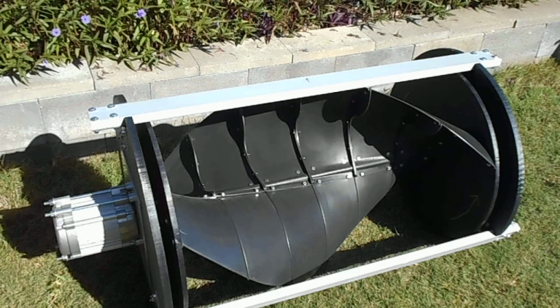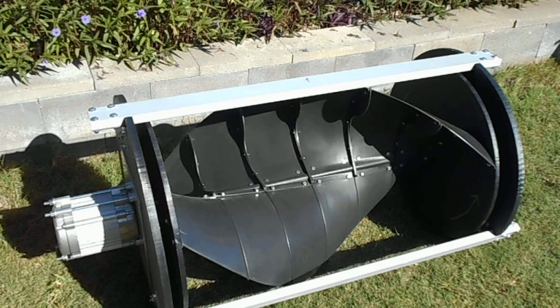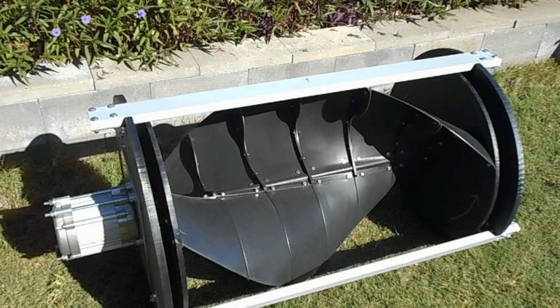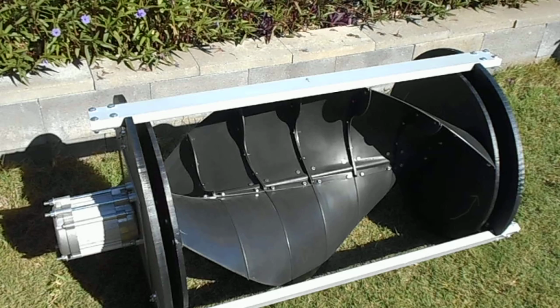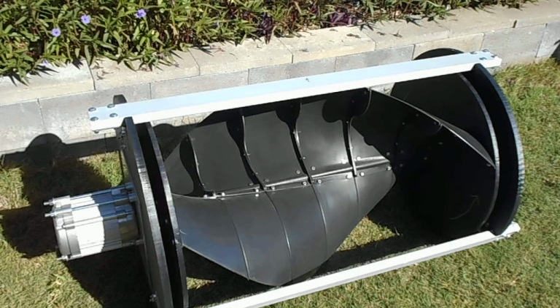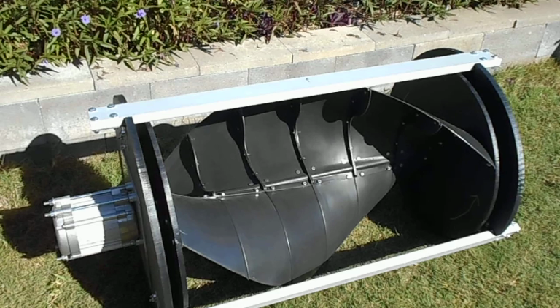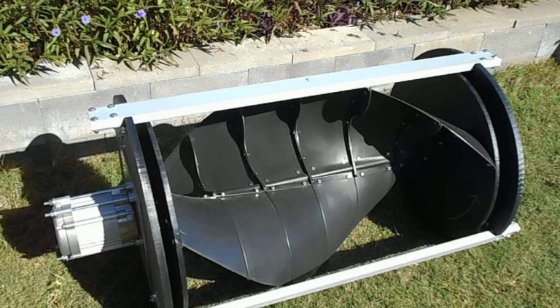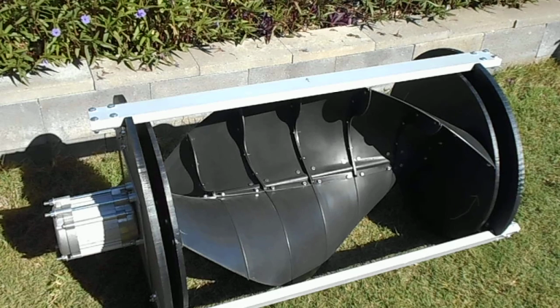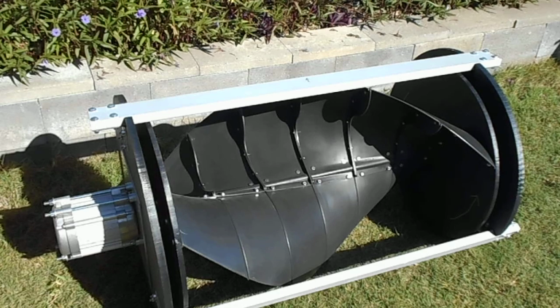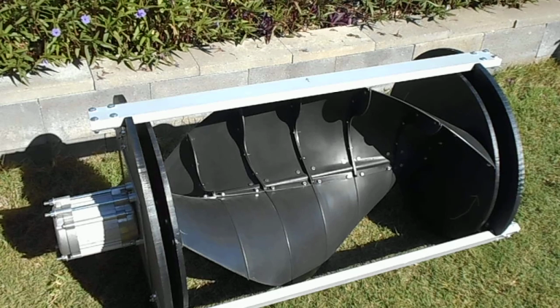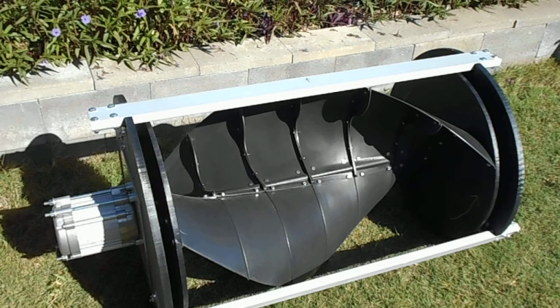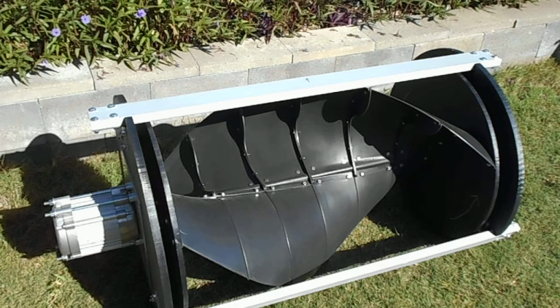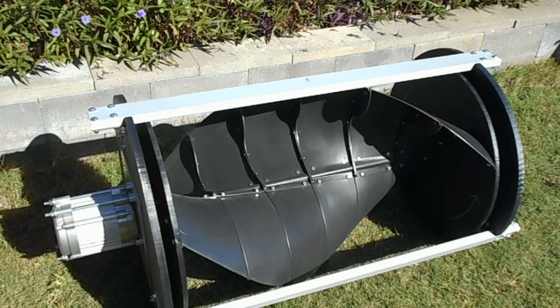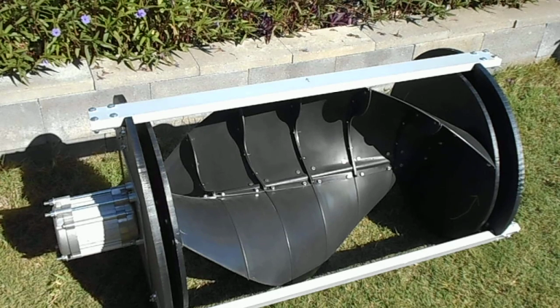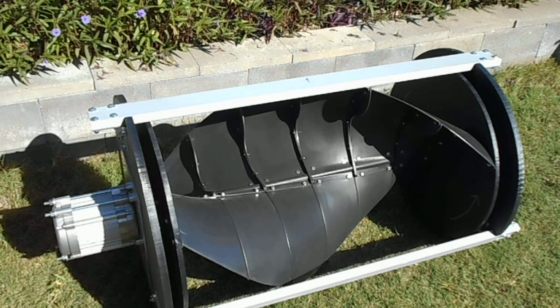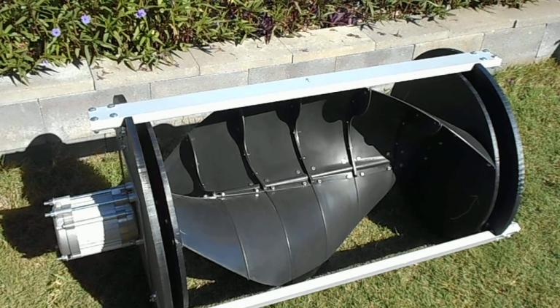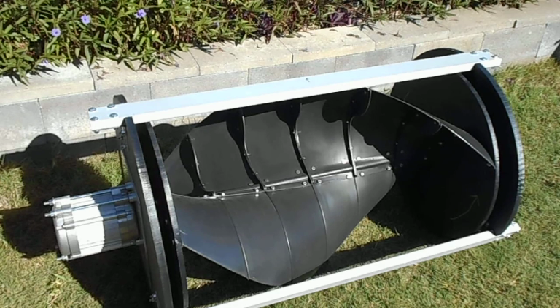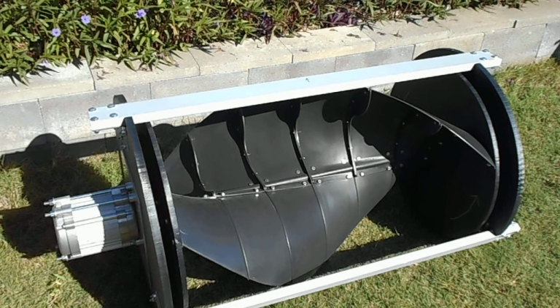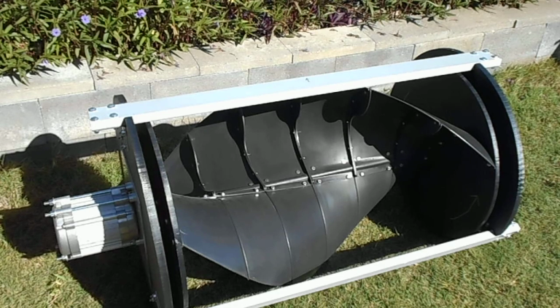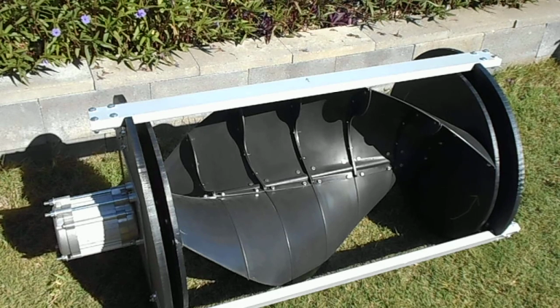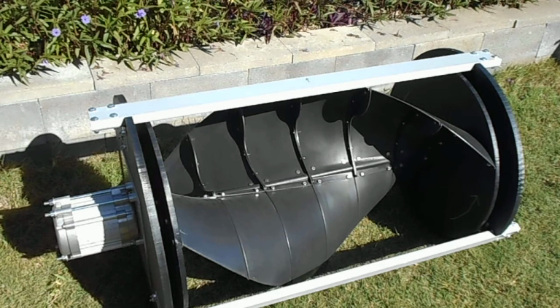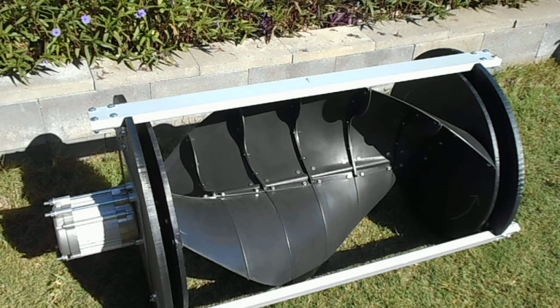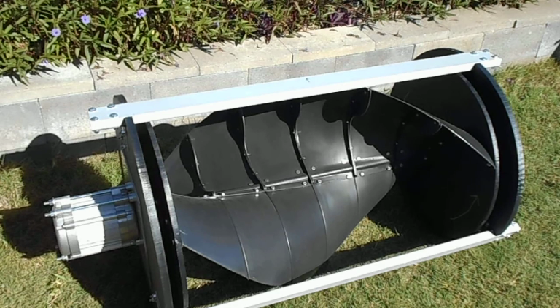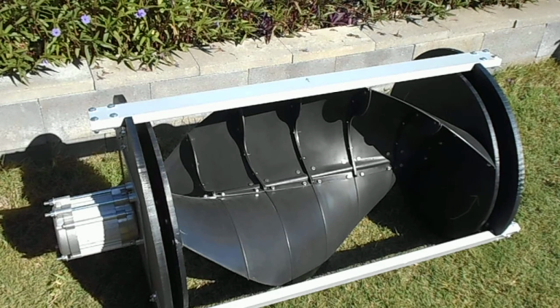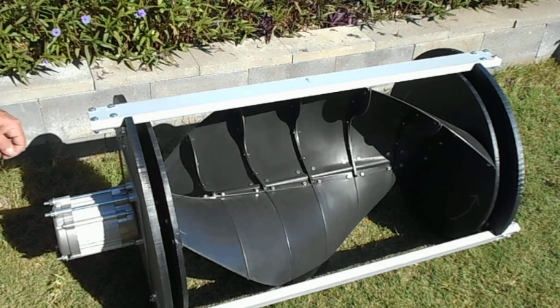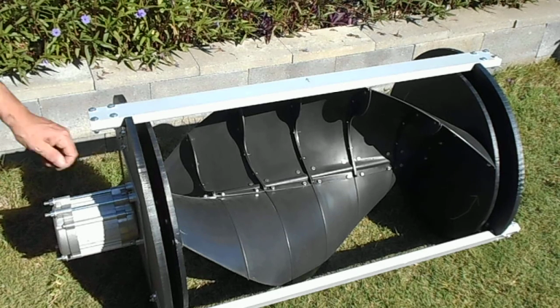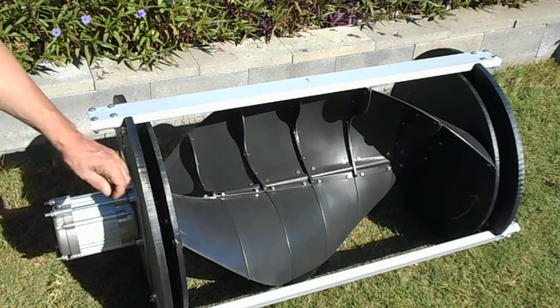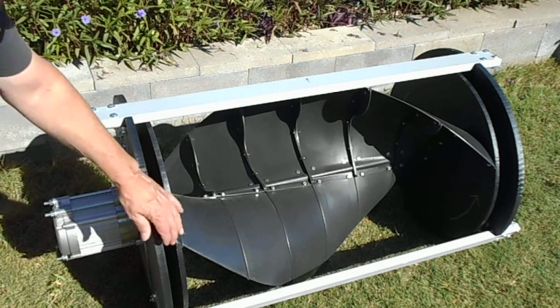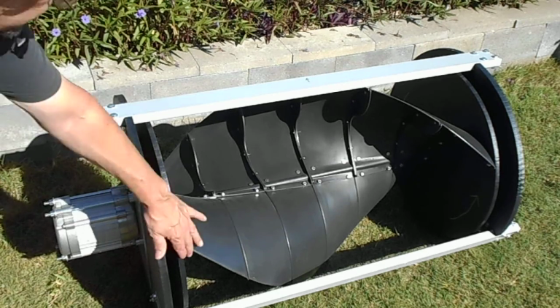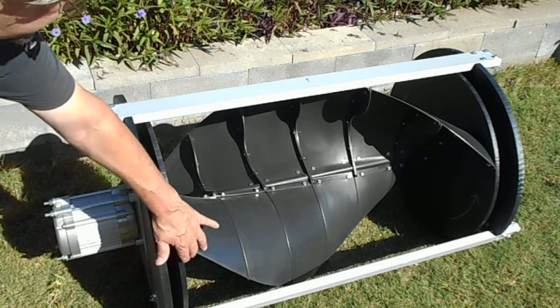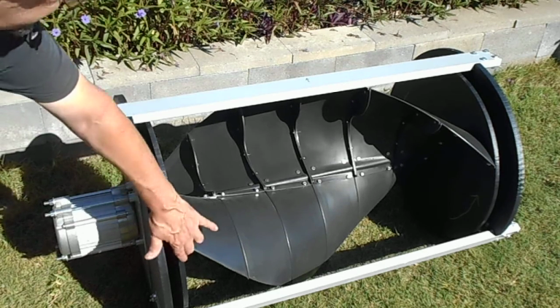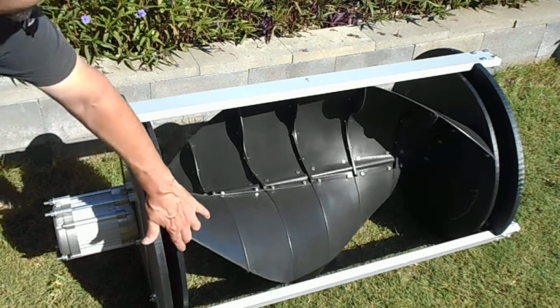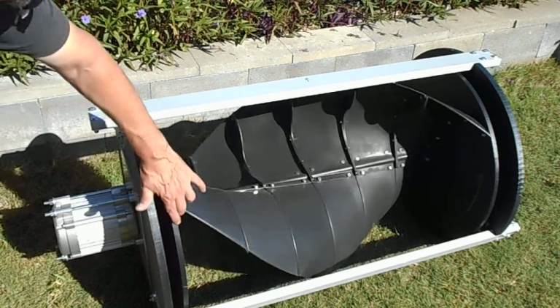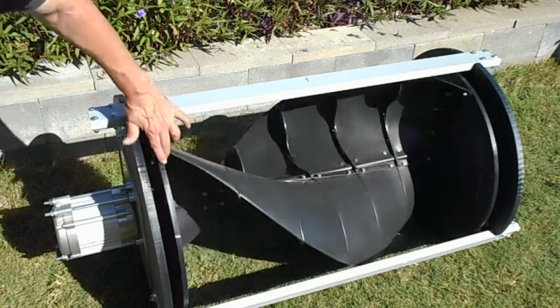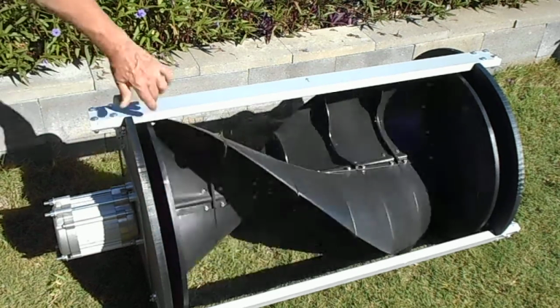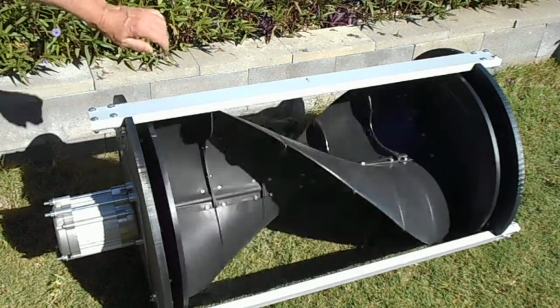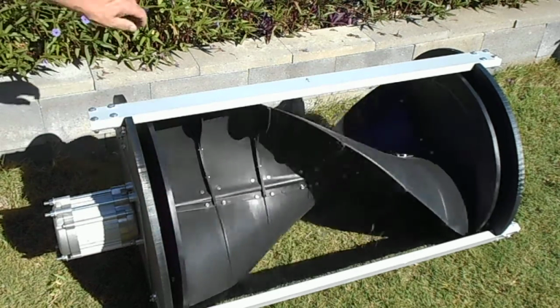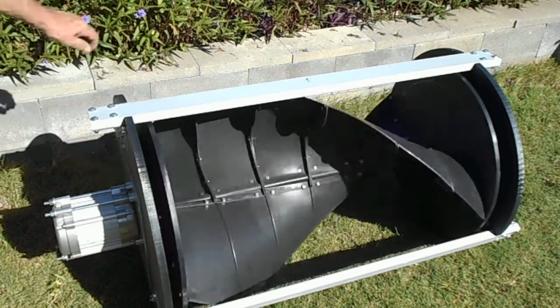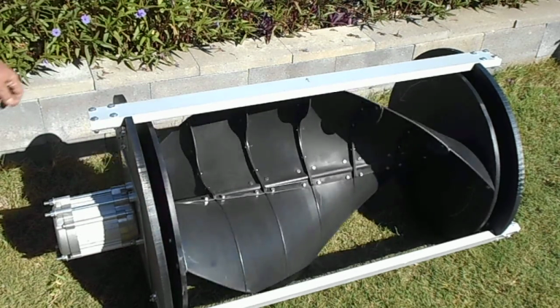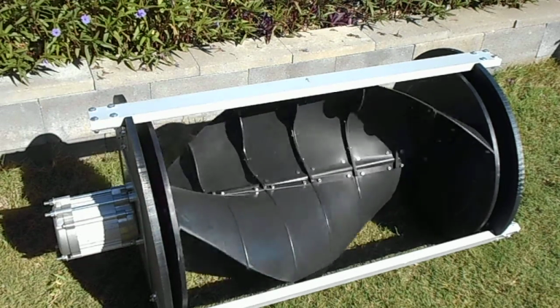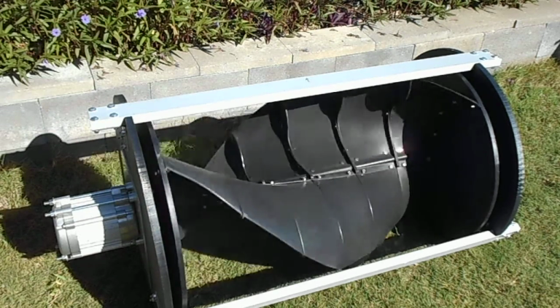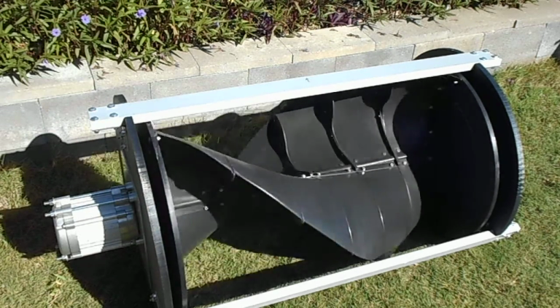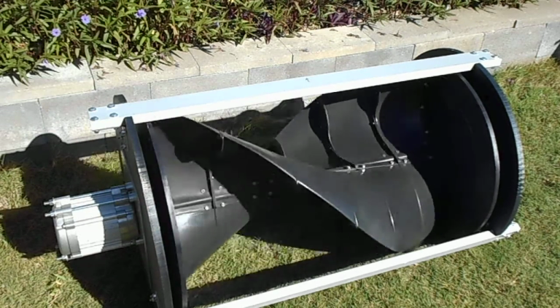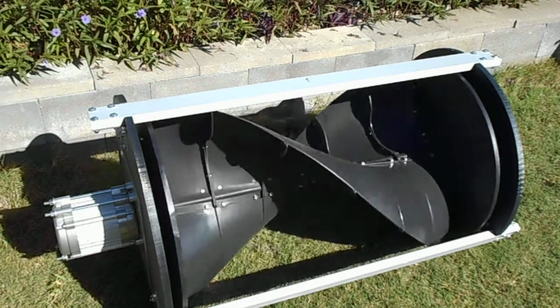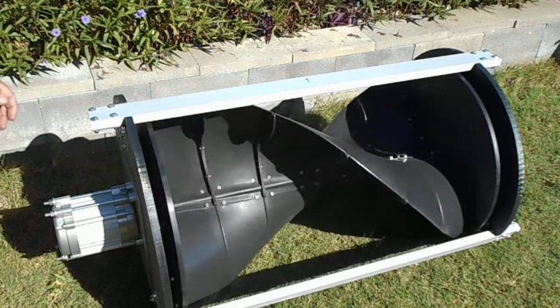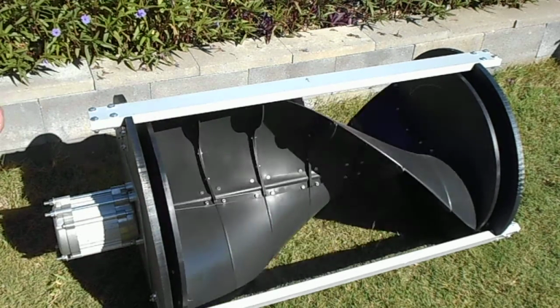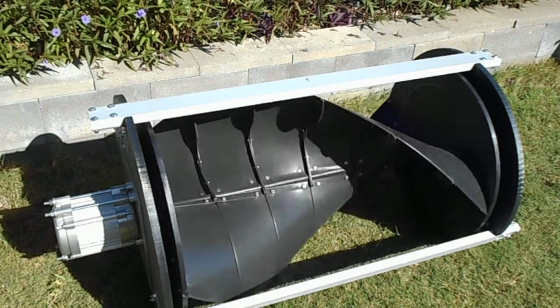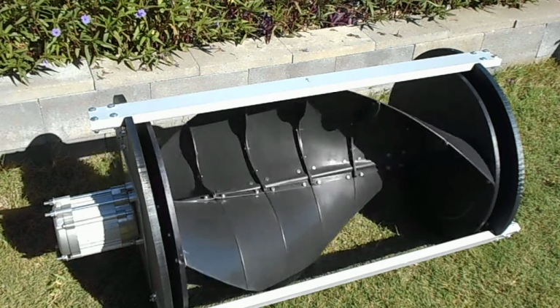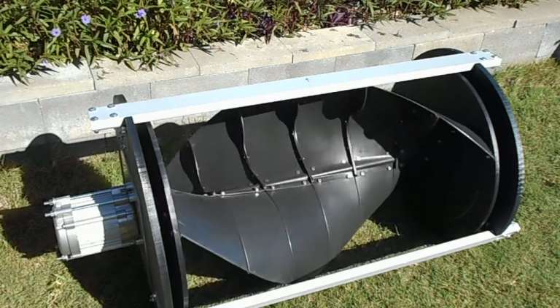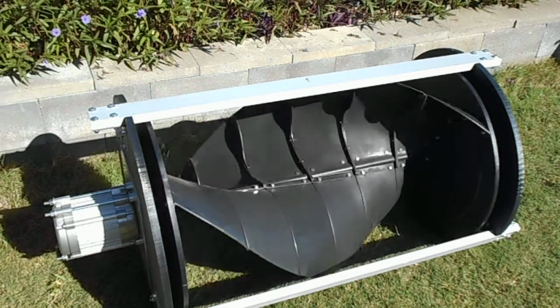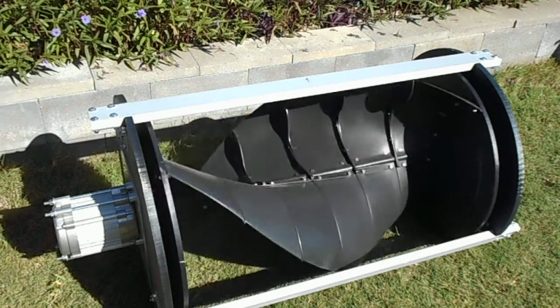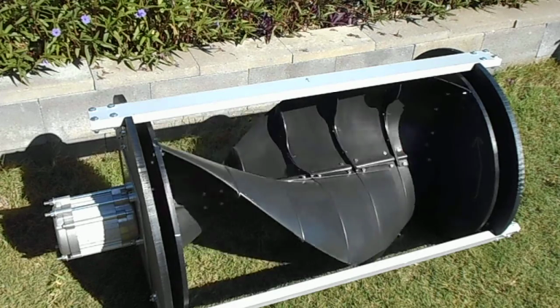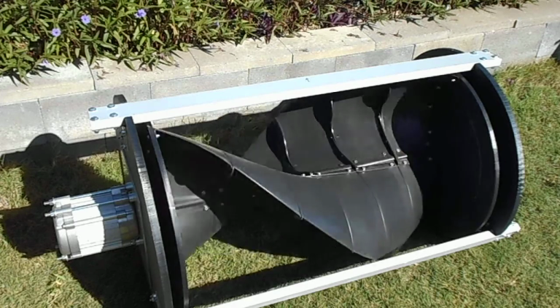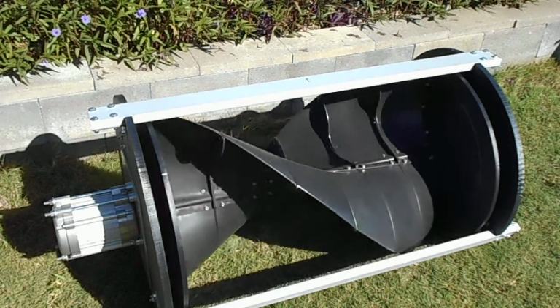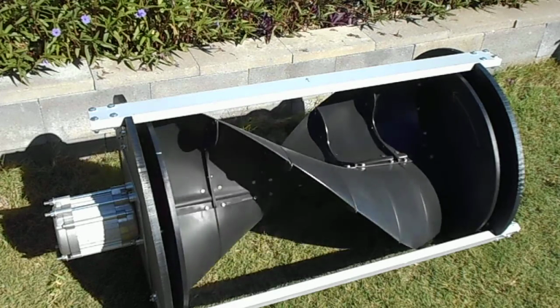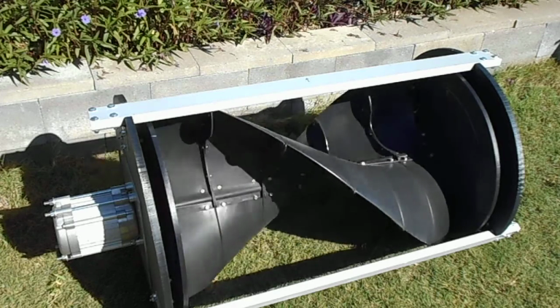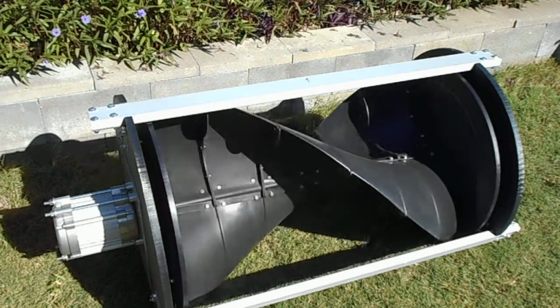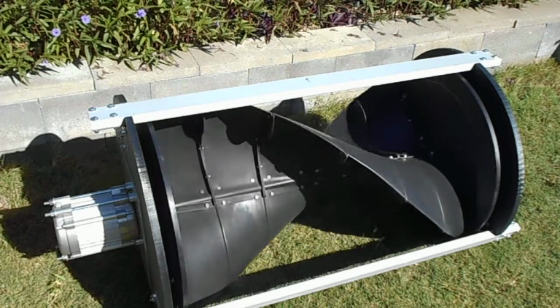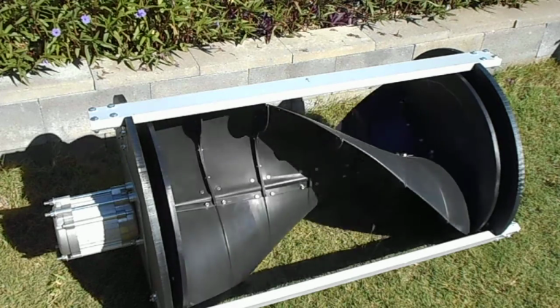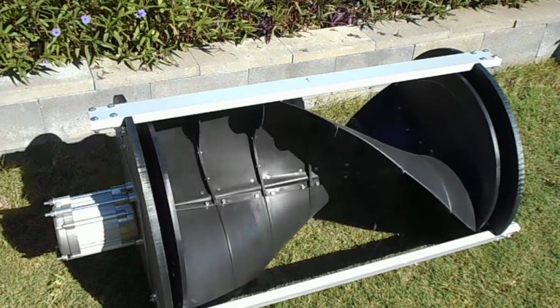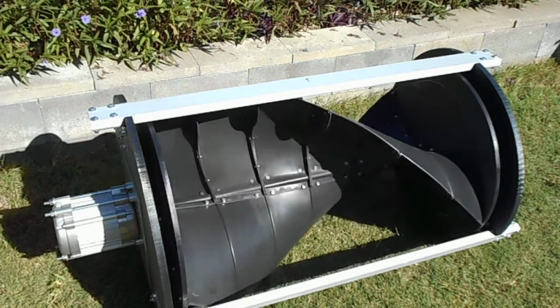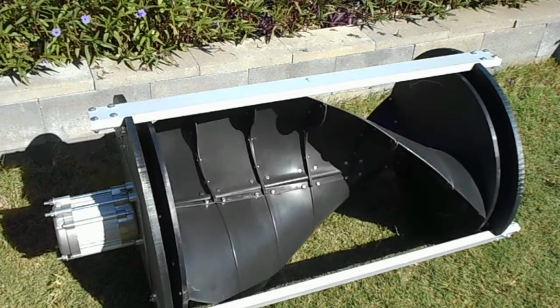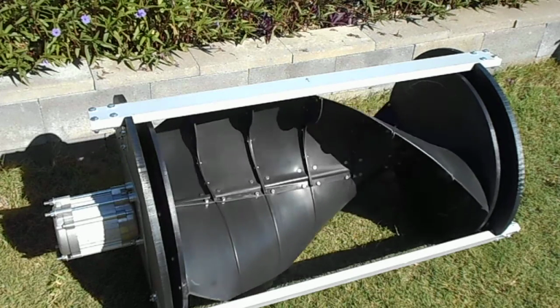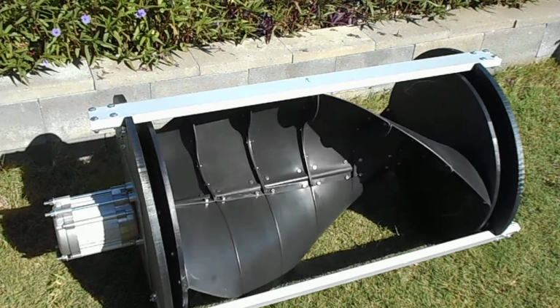Here we have an assembled wind turbine unit. You can see it spins in this direction with next to no resistance whatsoever.